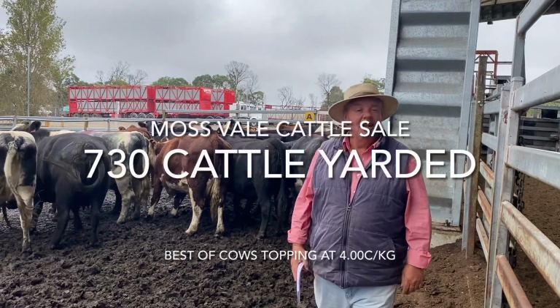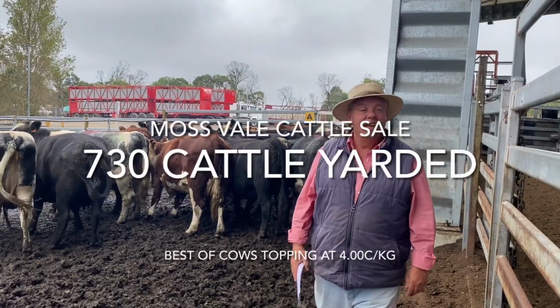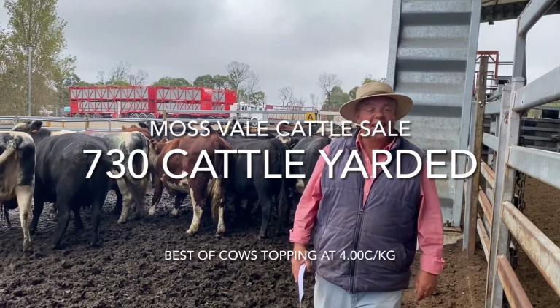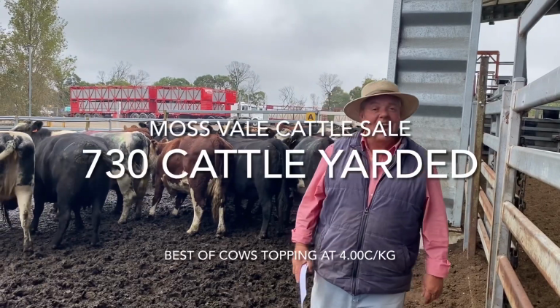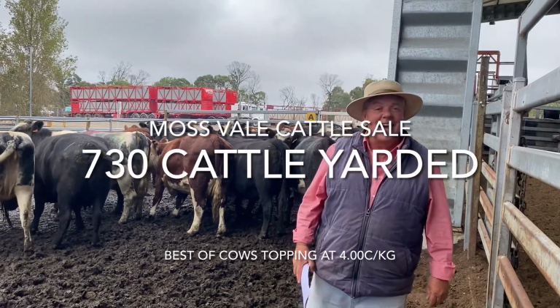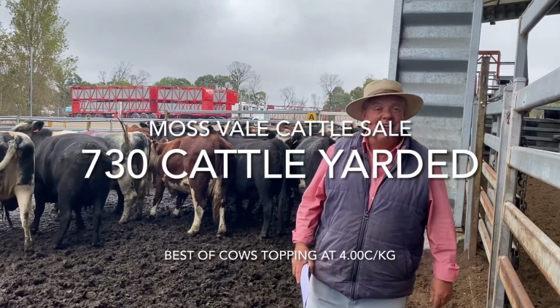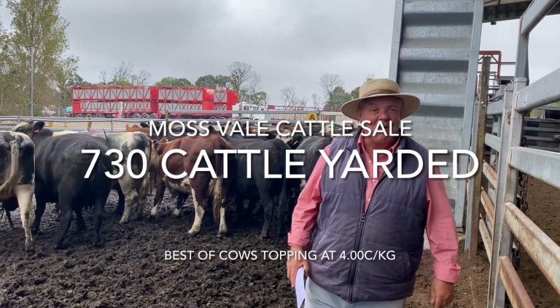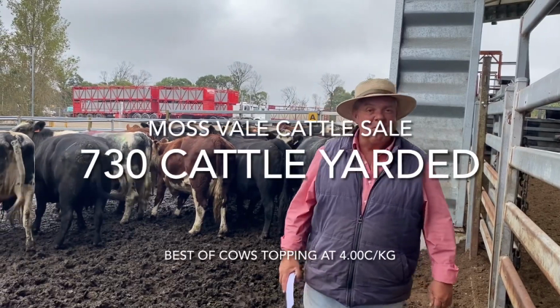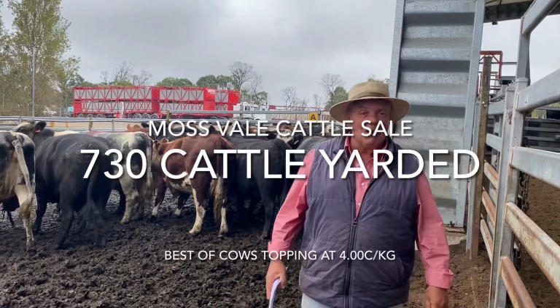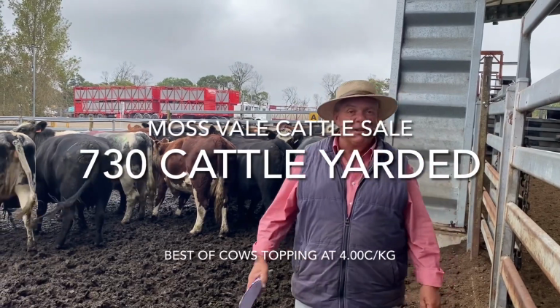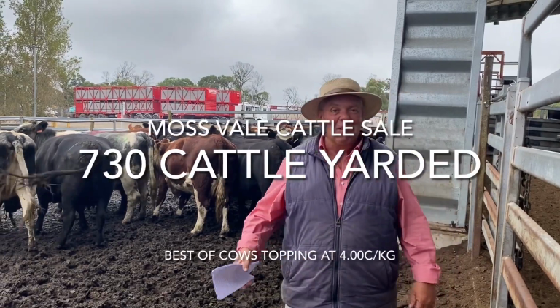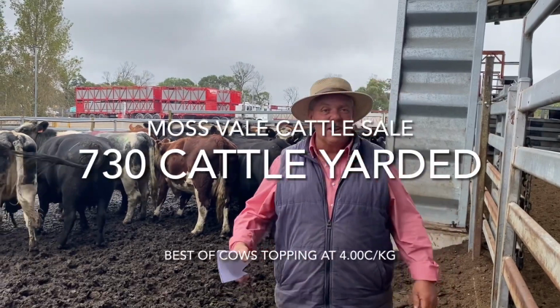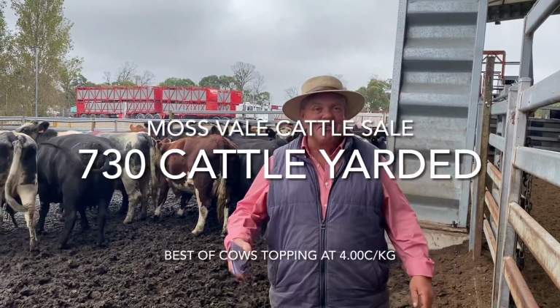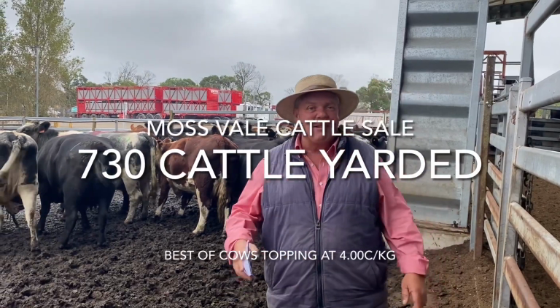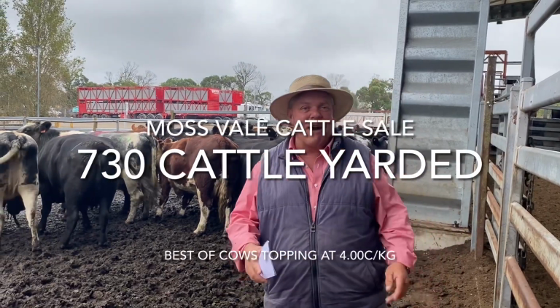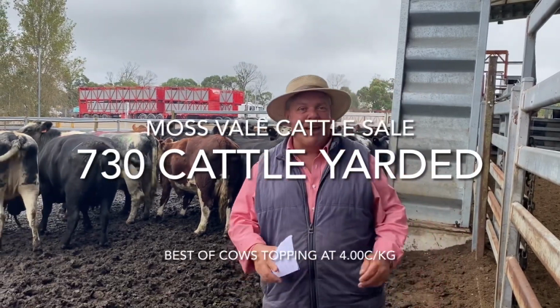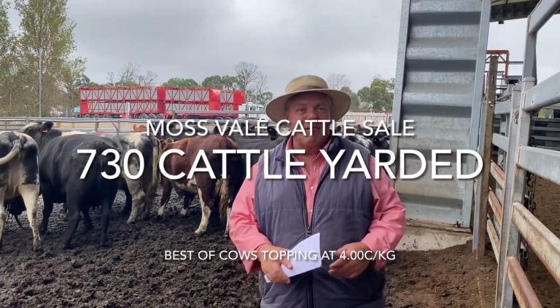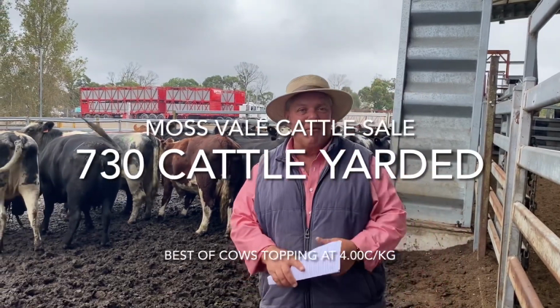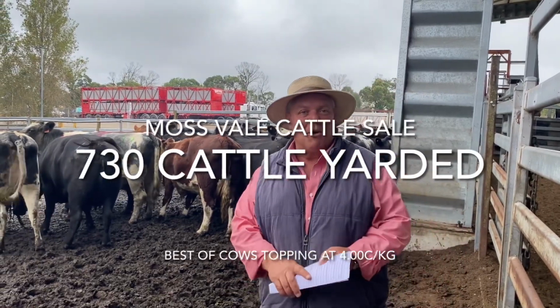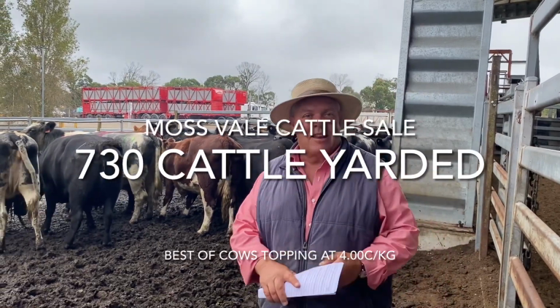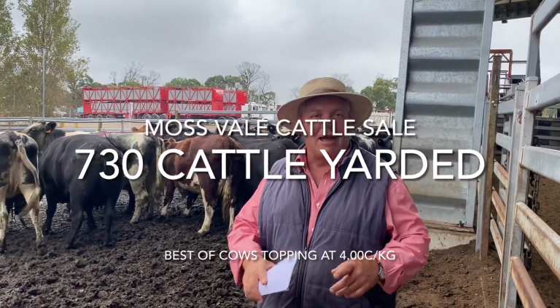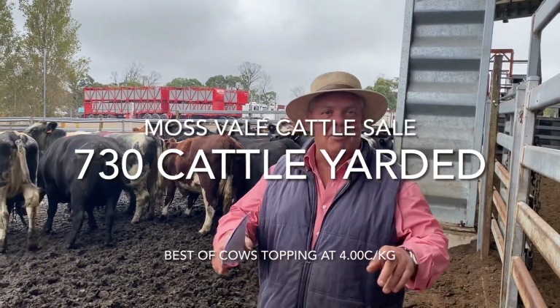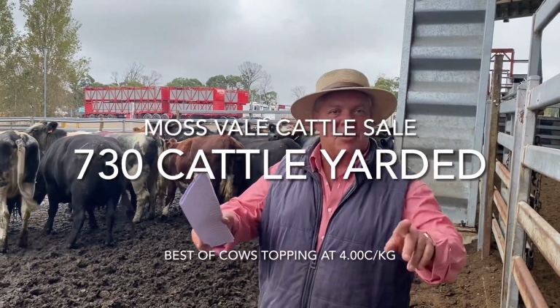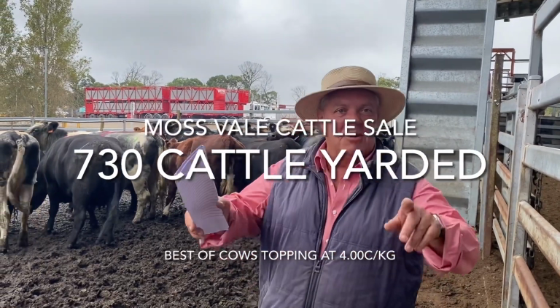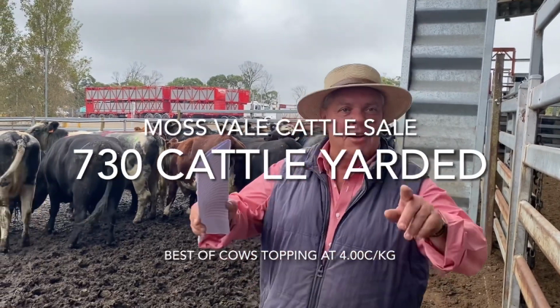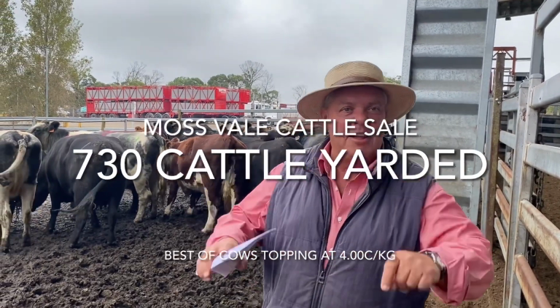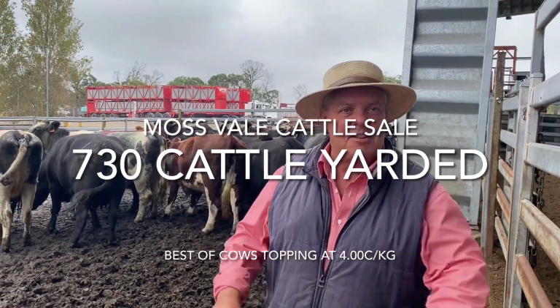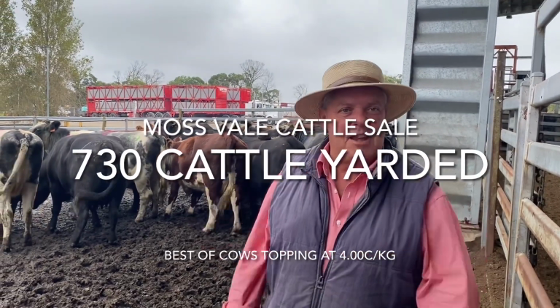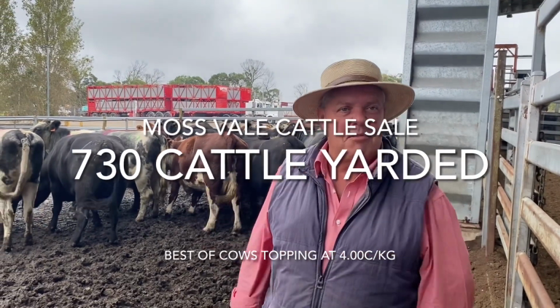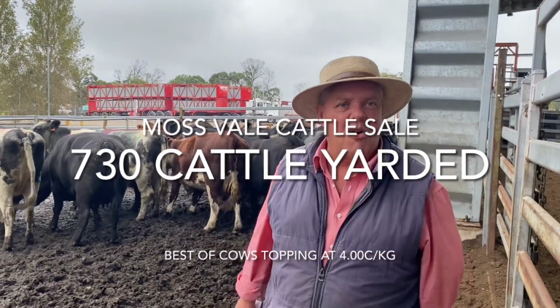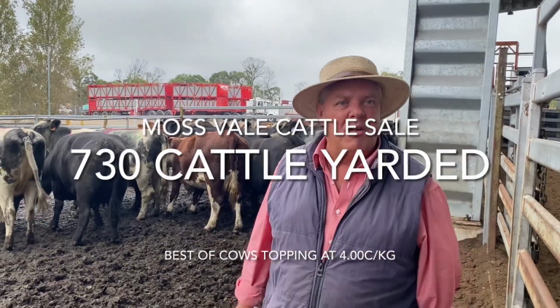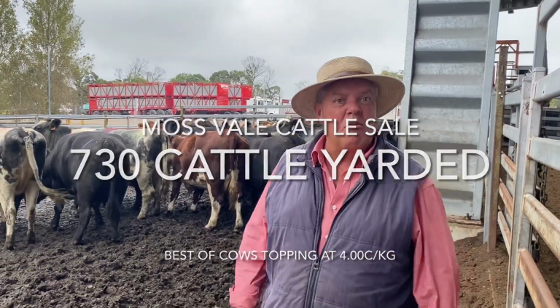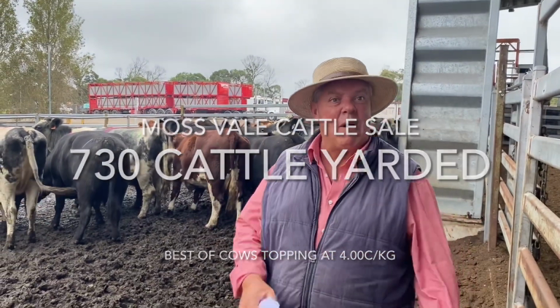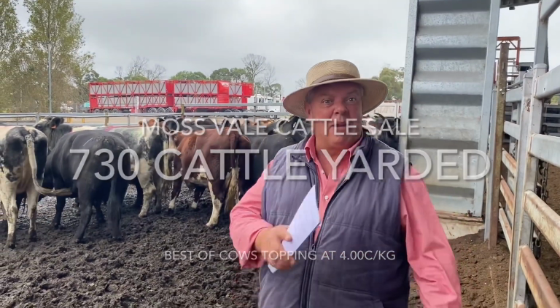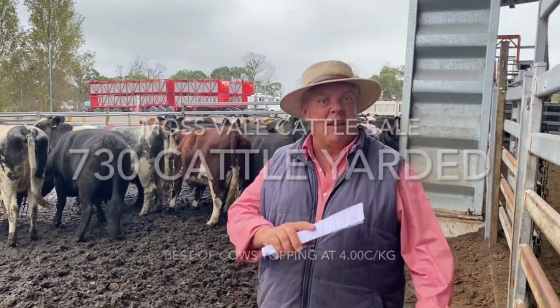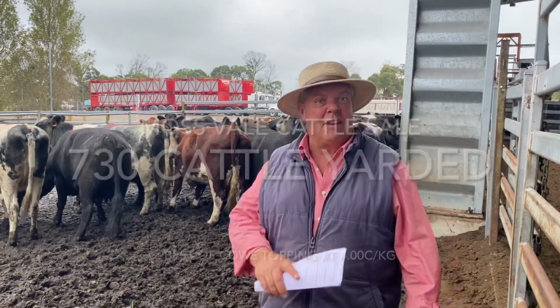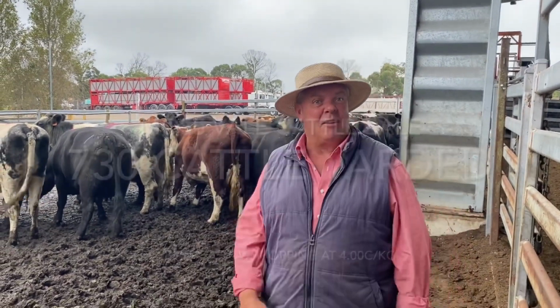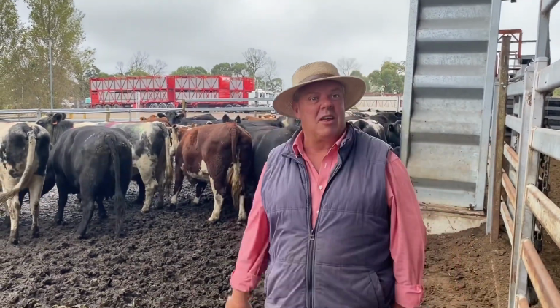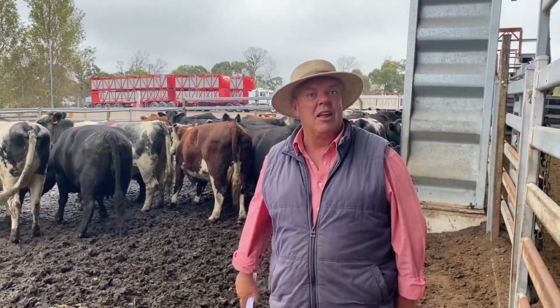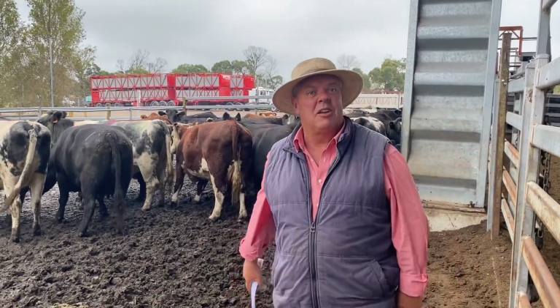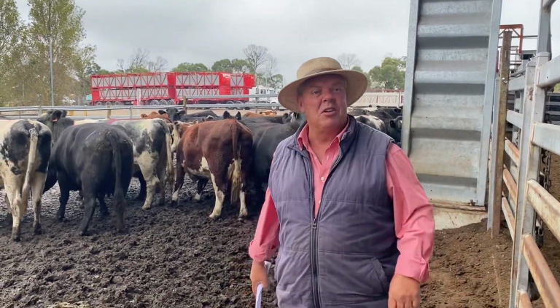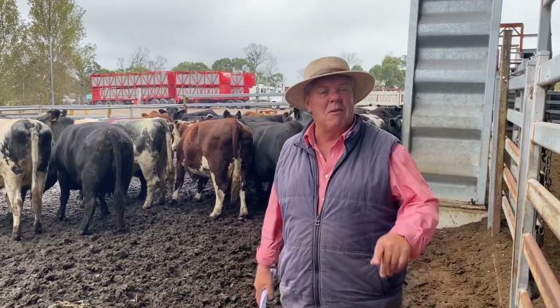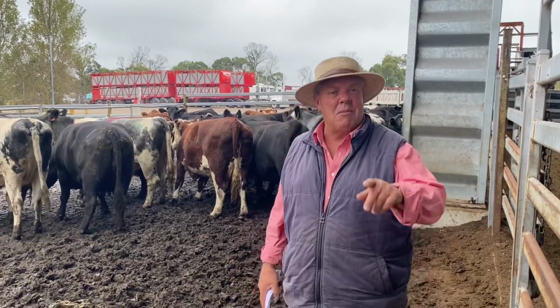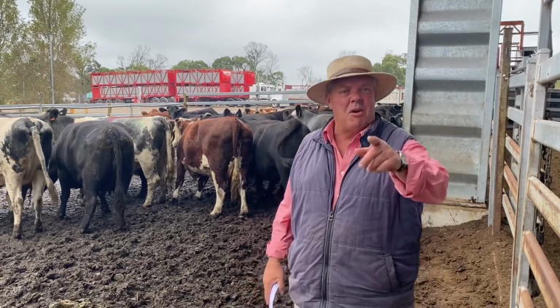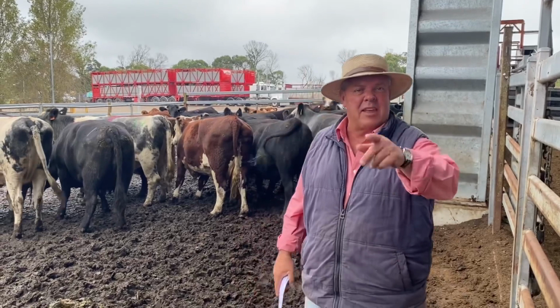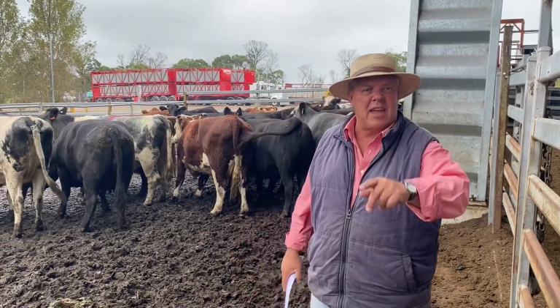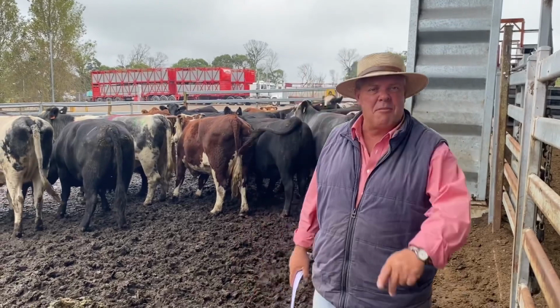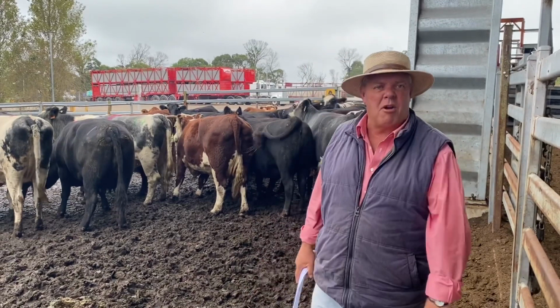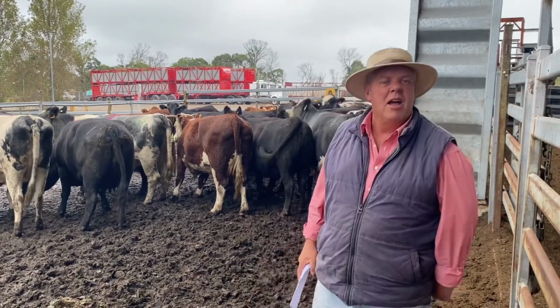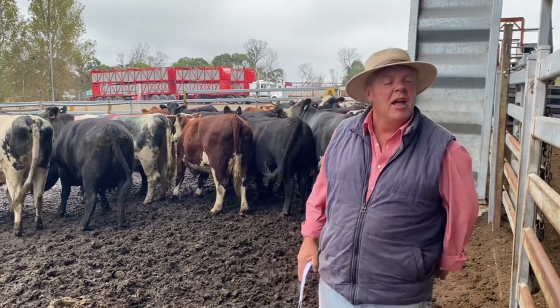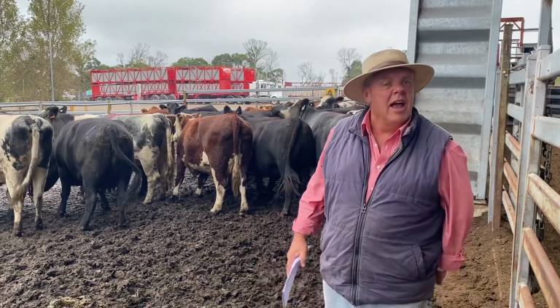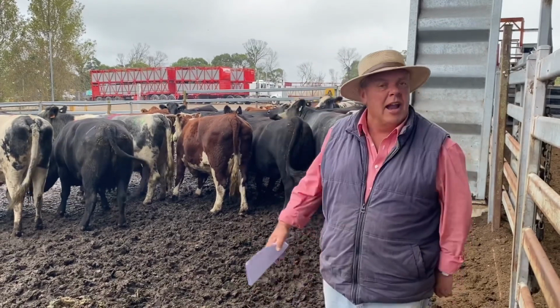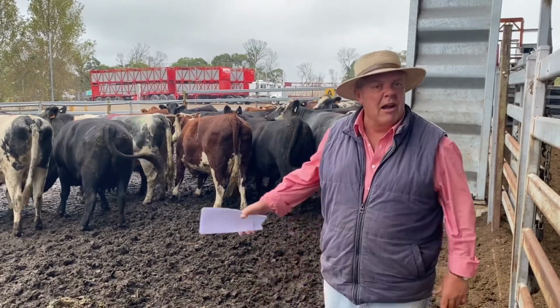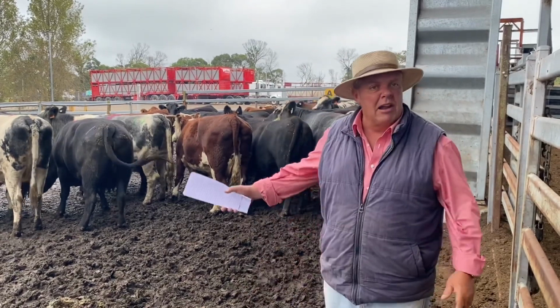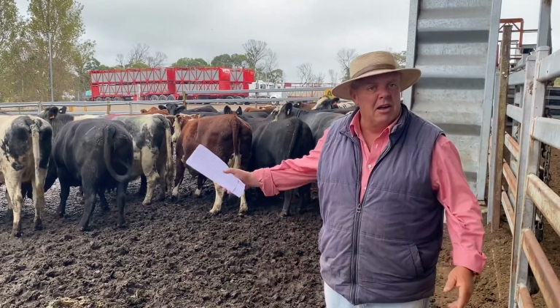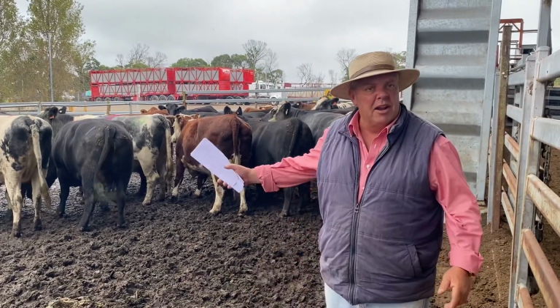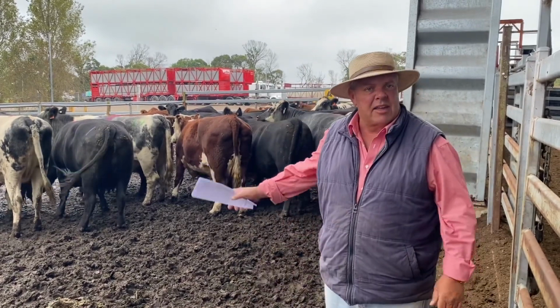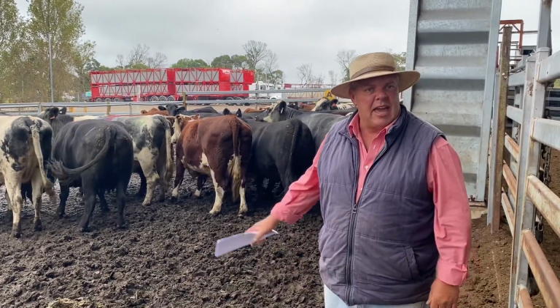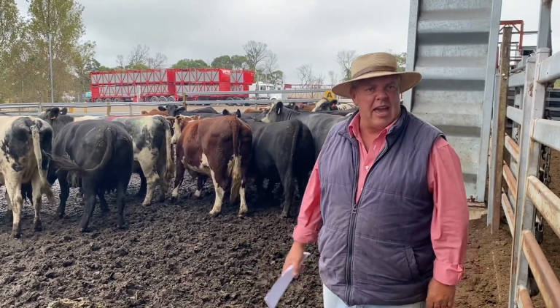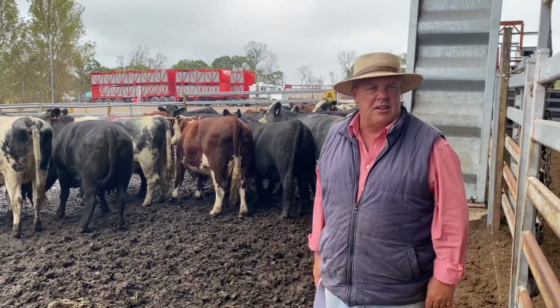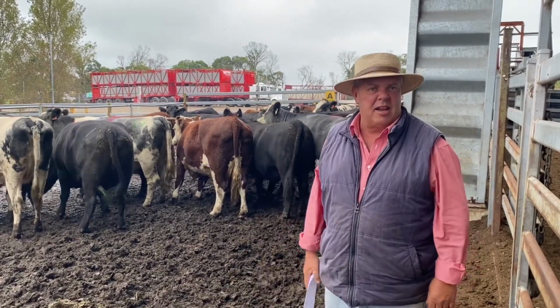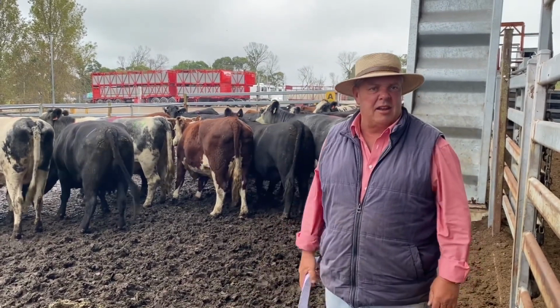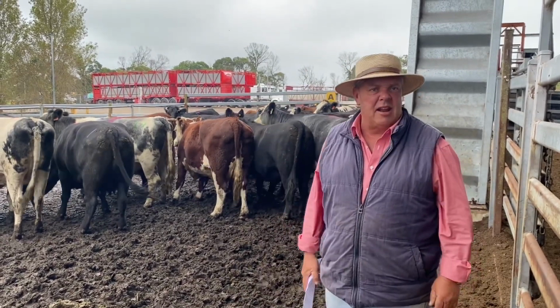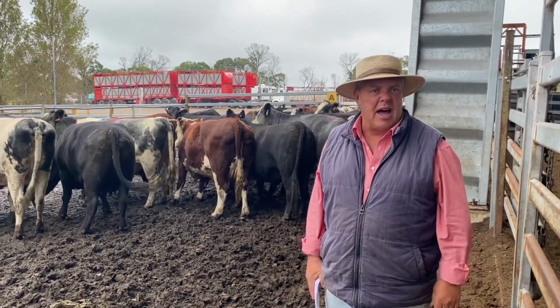G'day everyone, welcome to the Usher and Market Report. Couple of idiots here behind the camera. Anyway, lead of the cows here today.